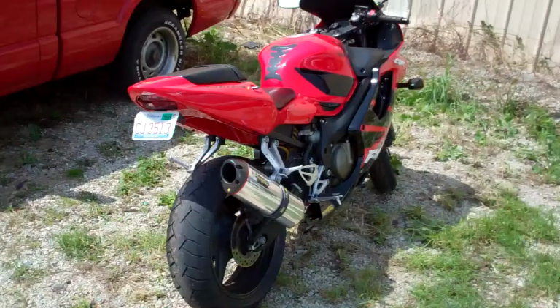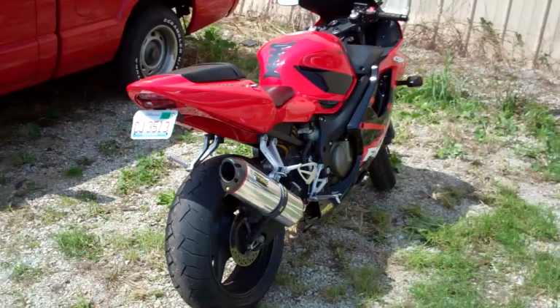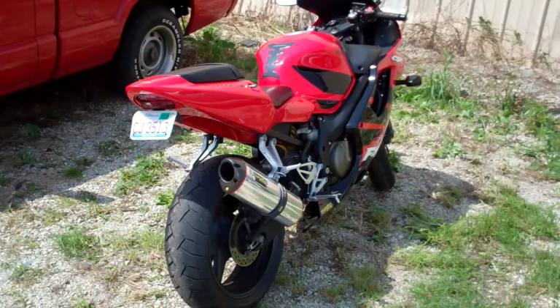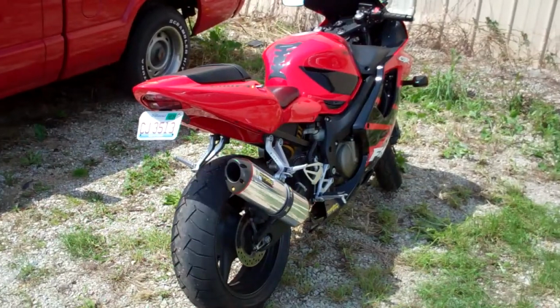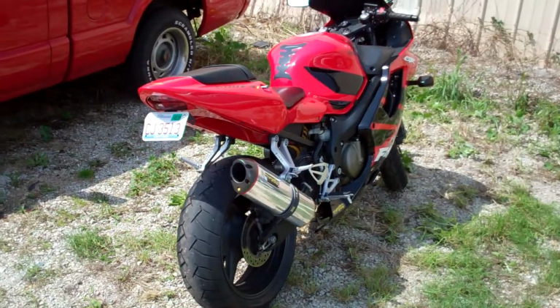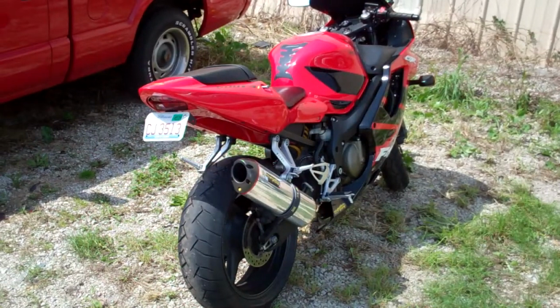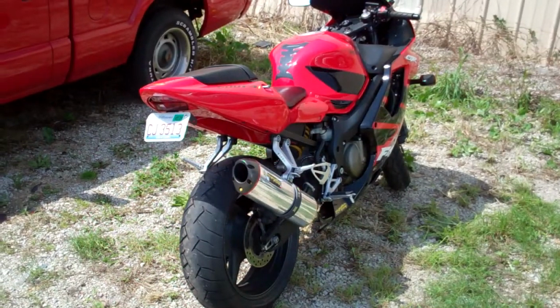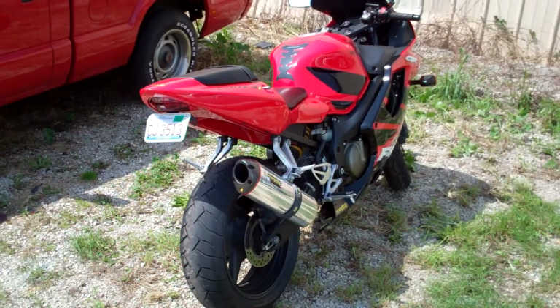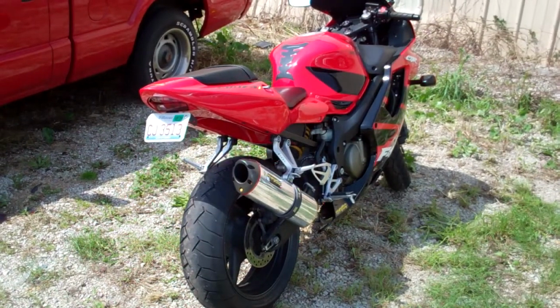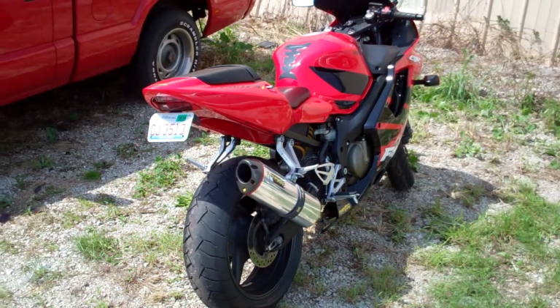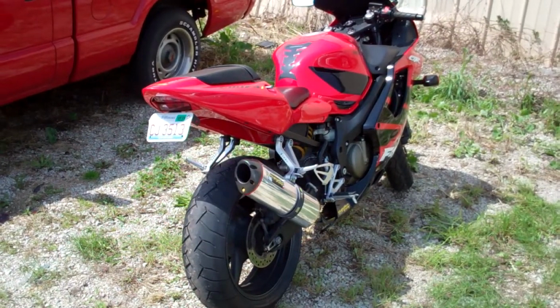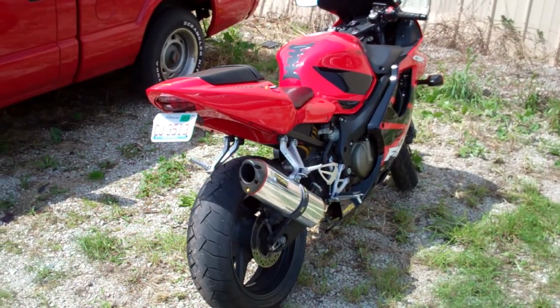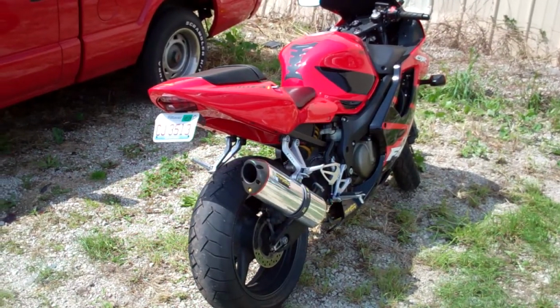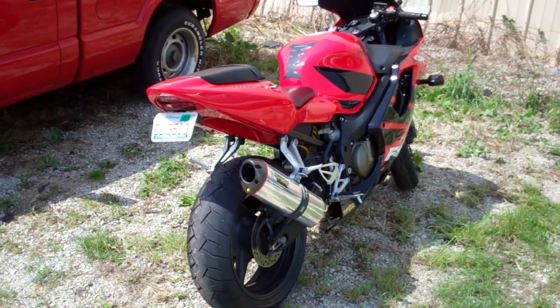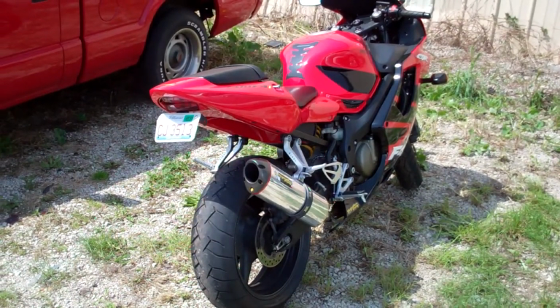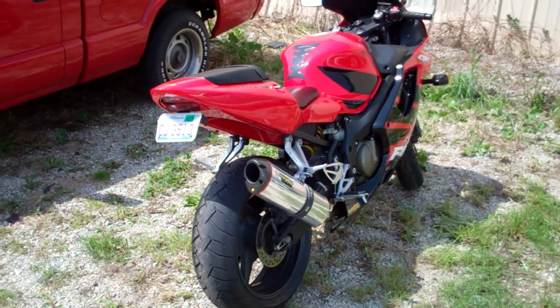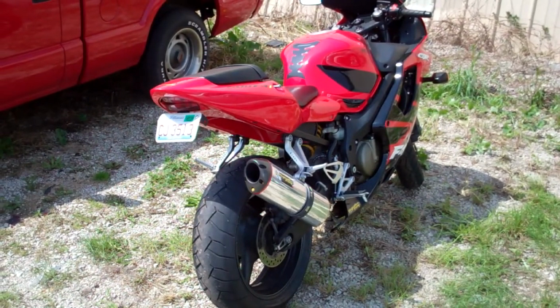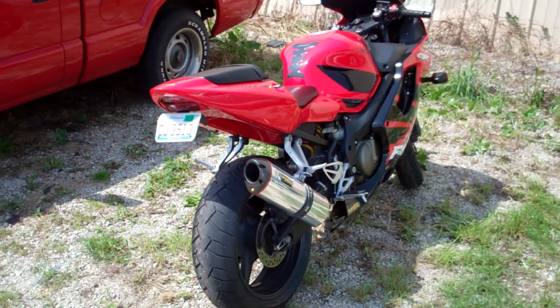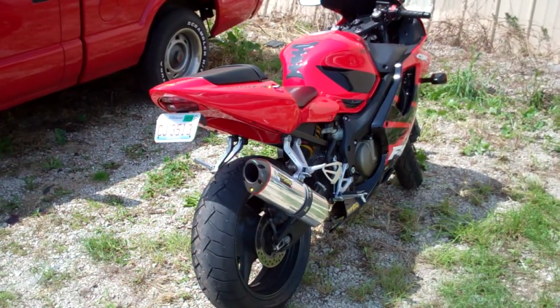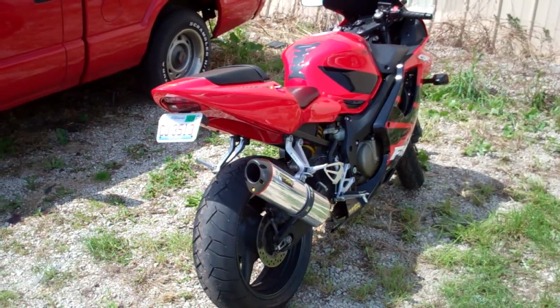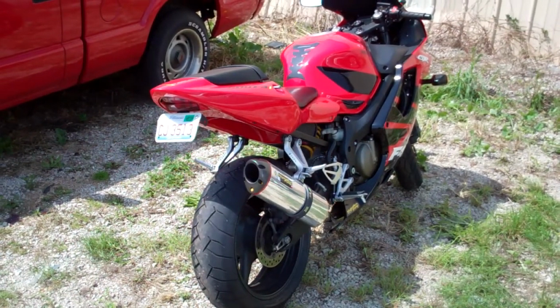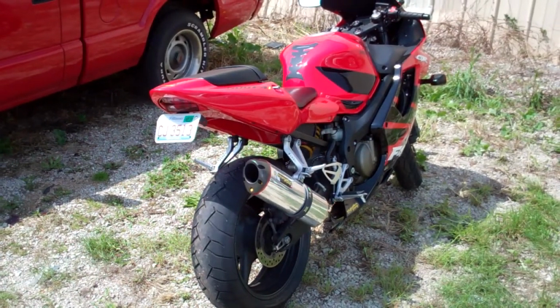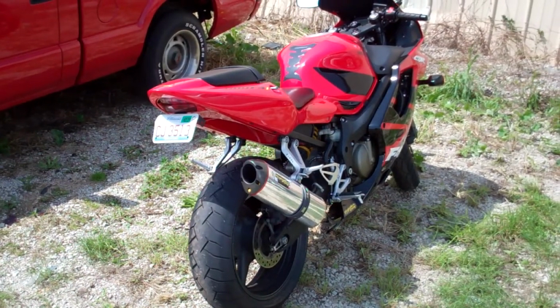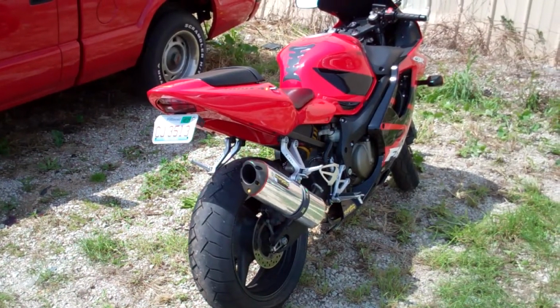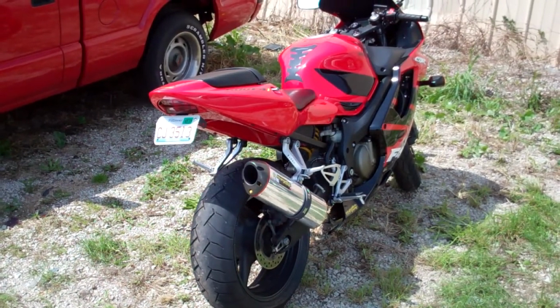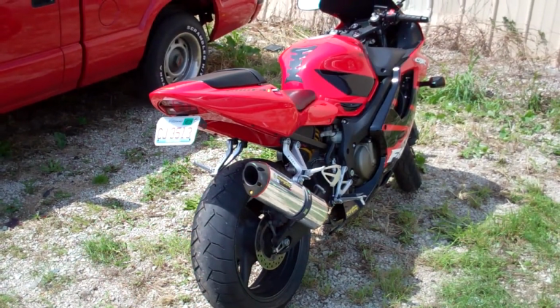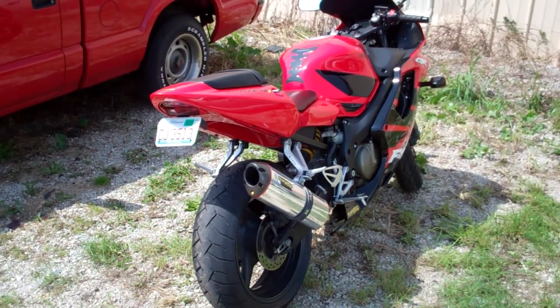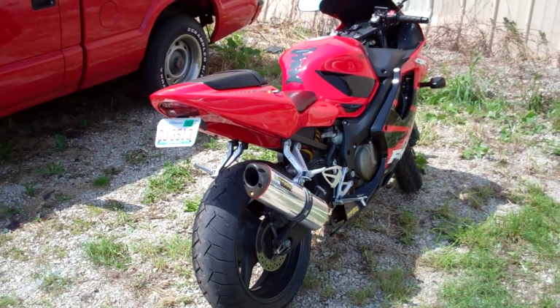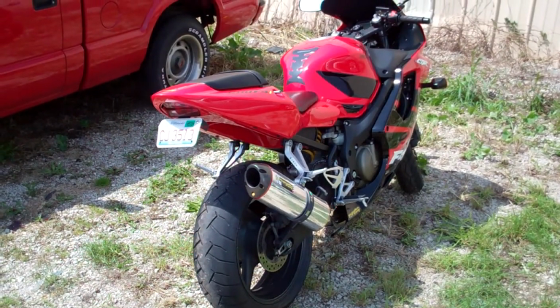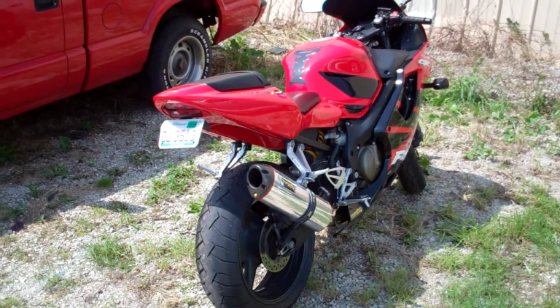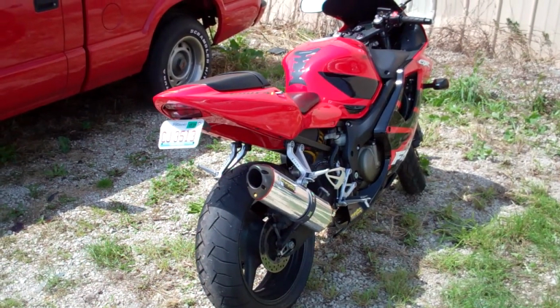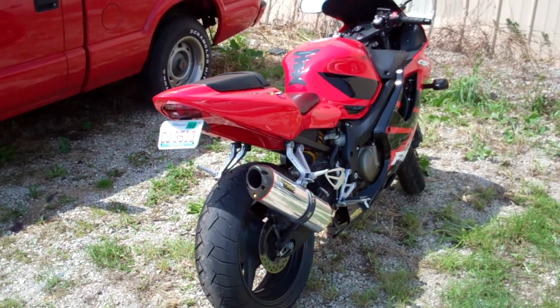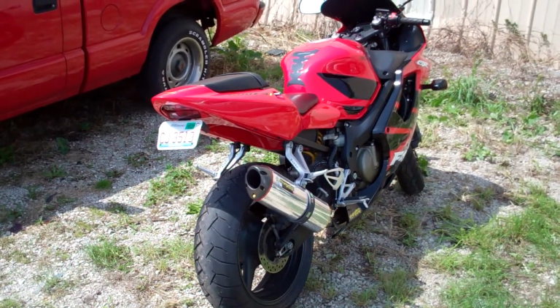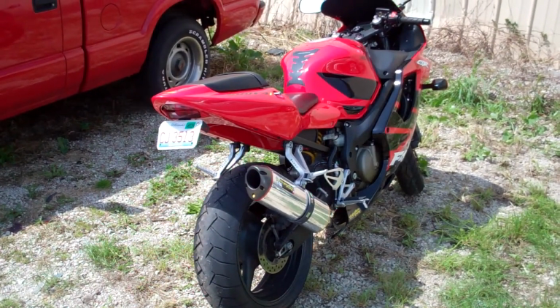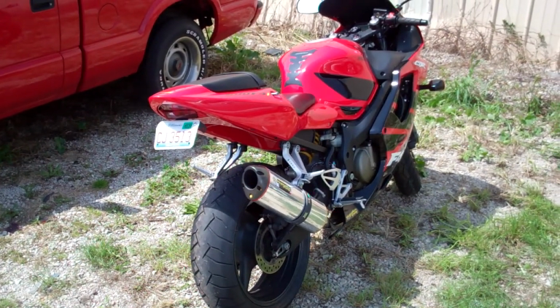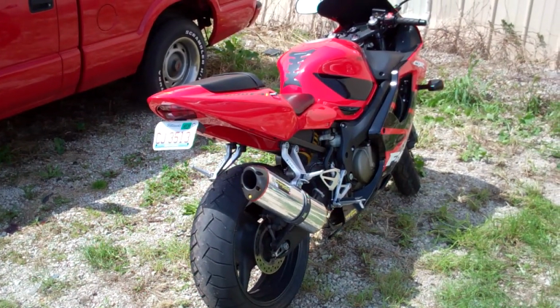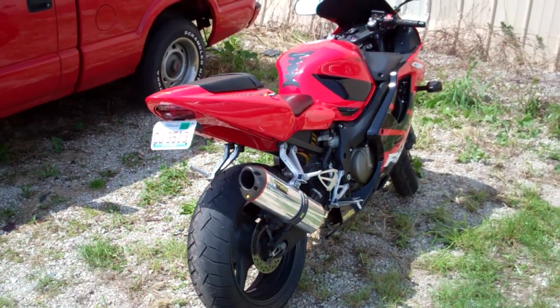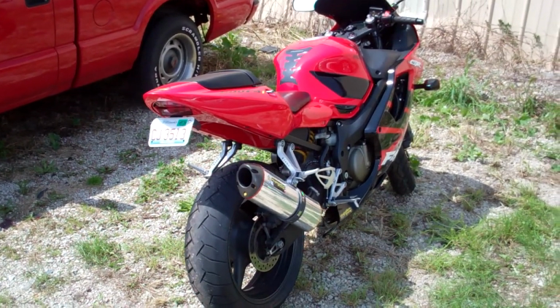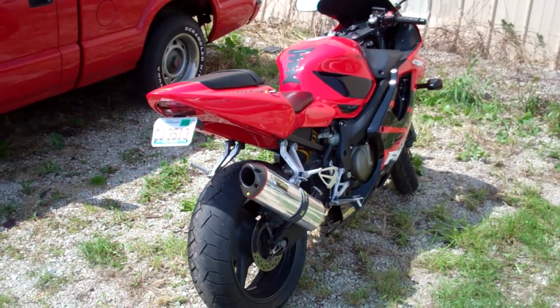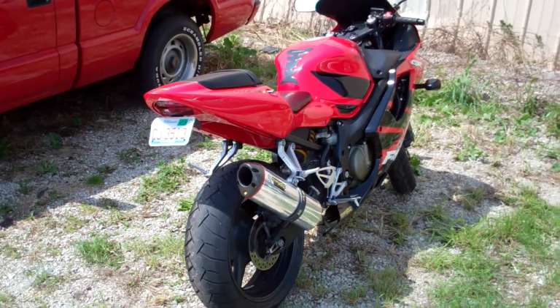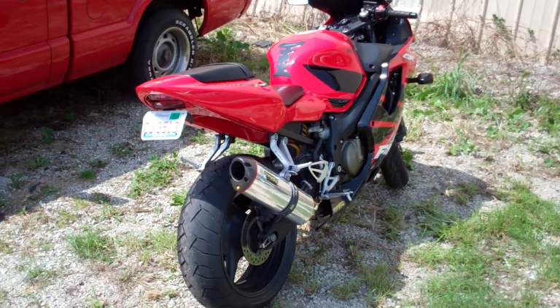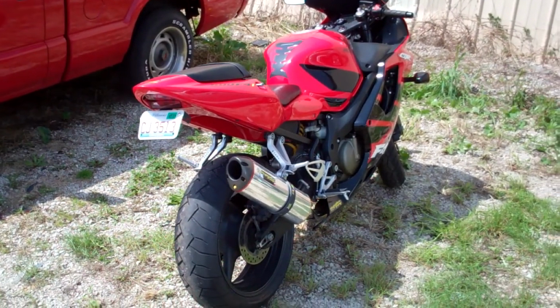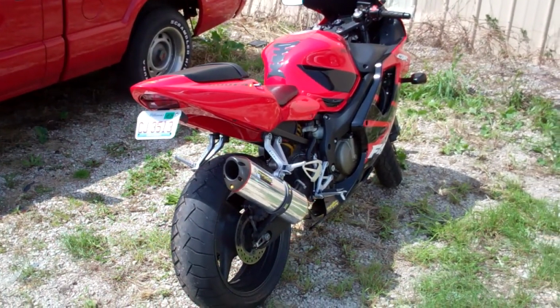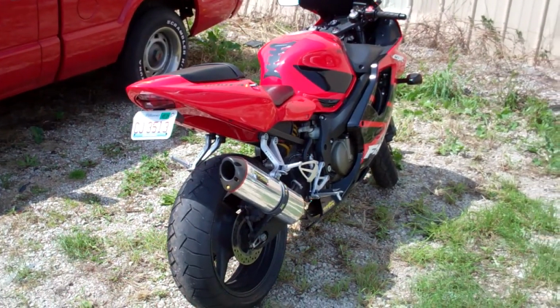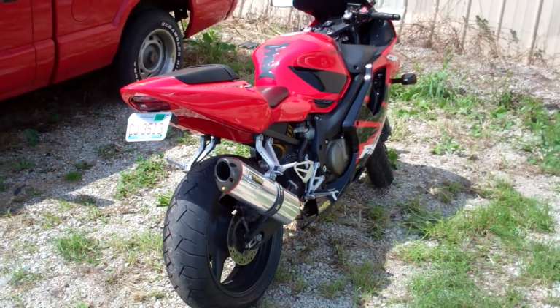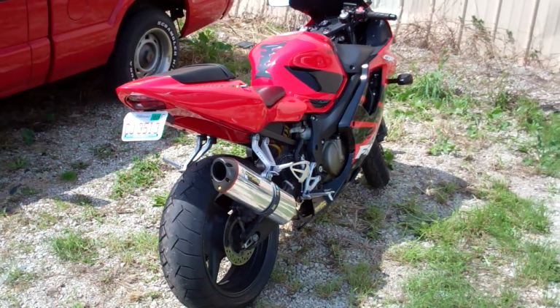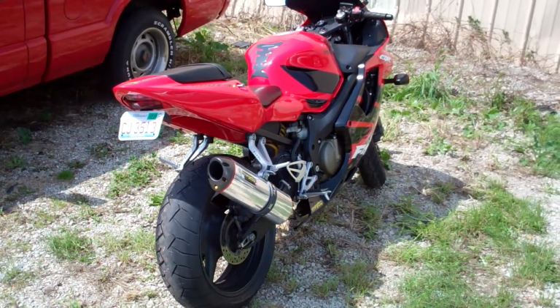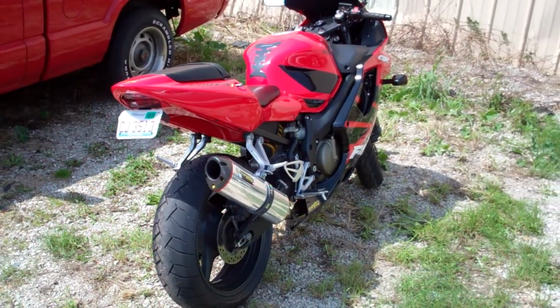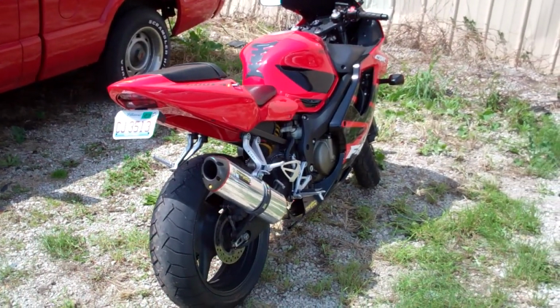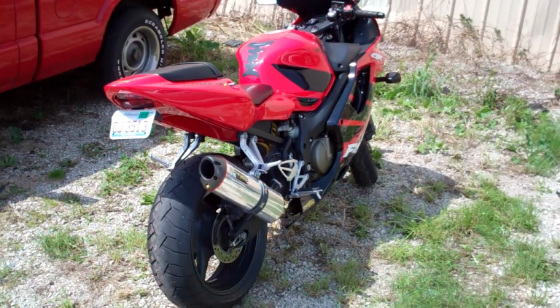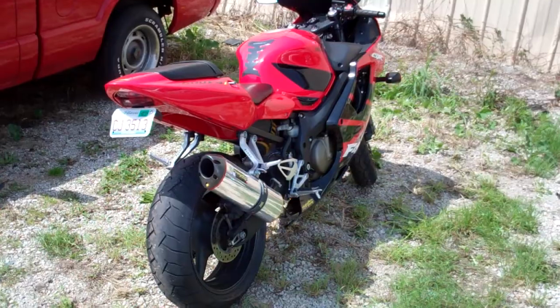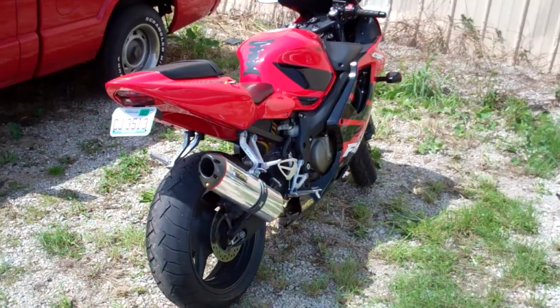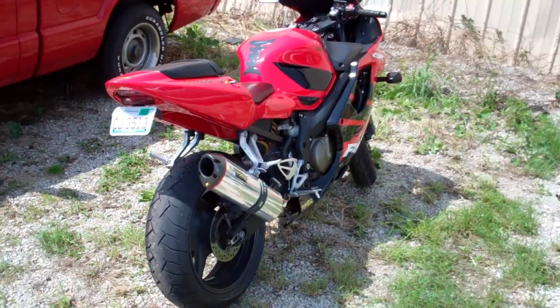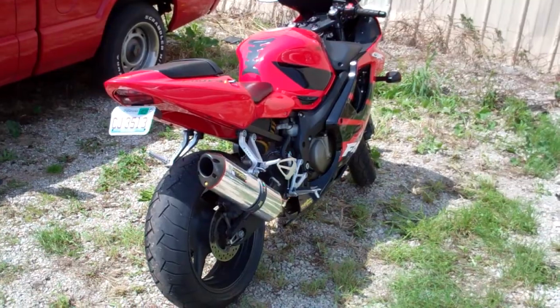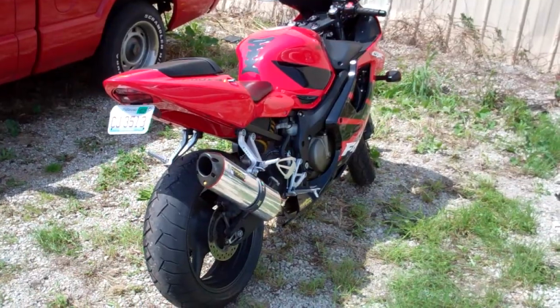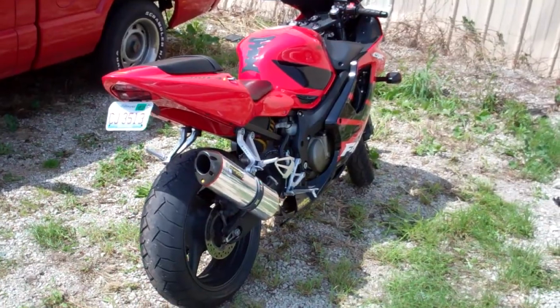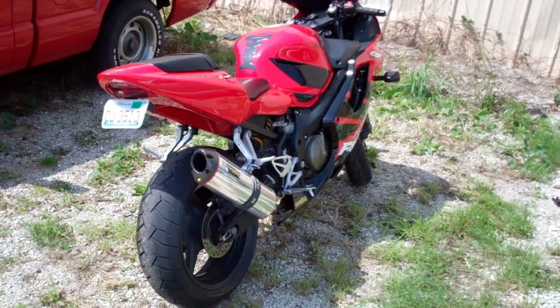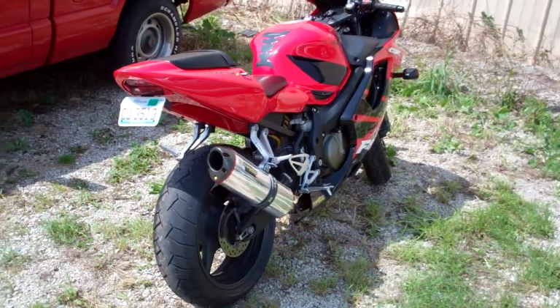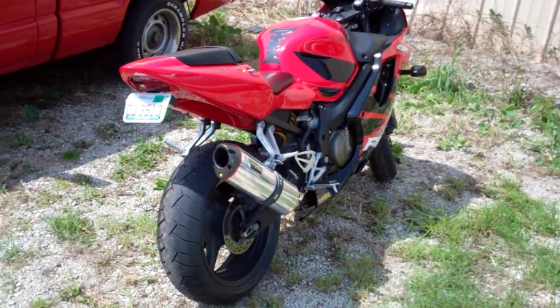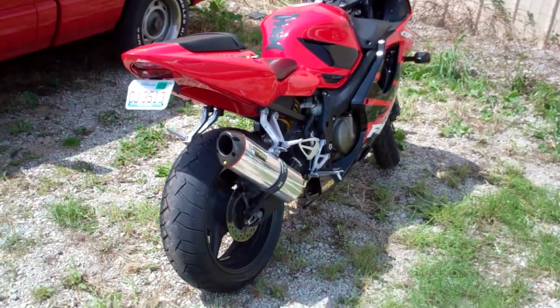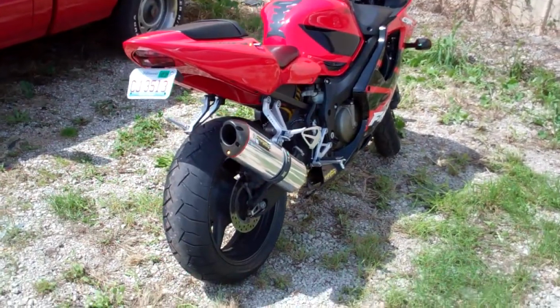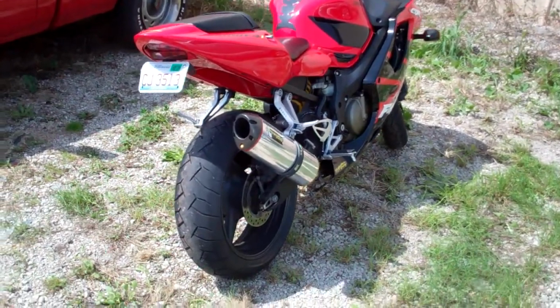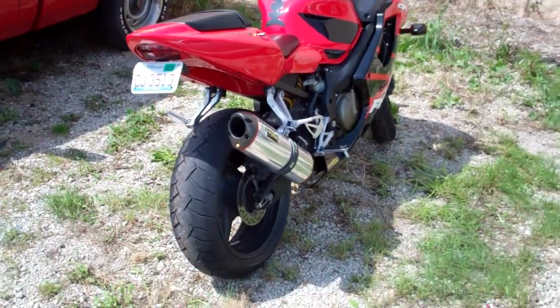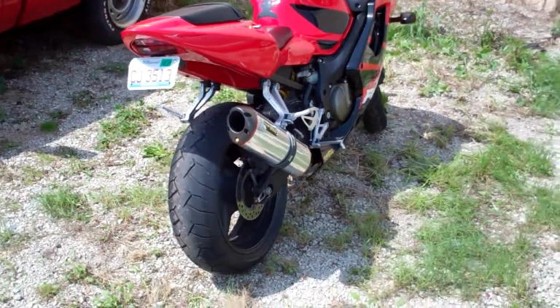This is a video inspection for a Honda CBR 600 F4i, ordered towed by the Illinois State Police.